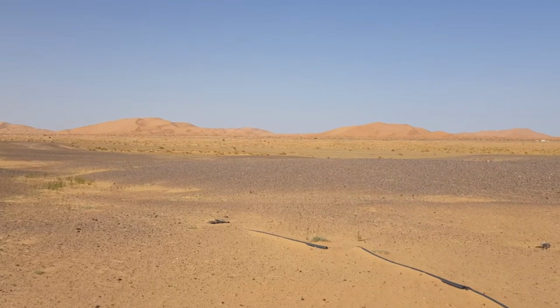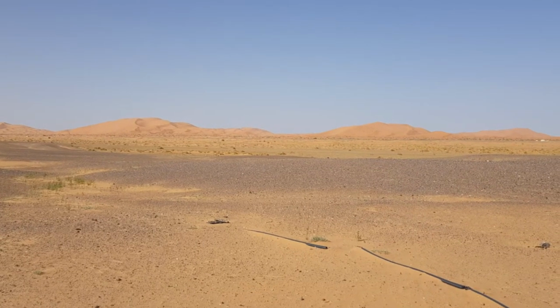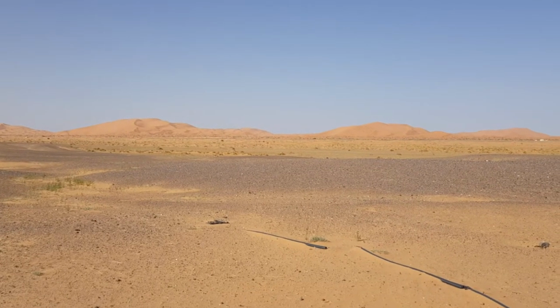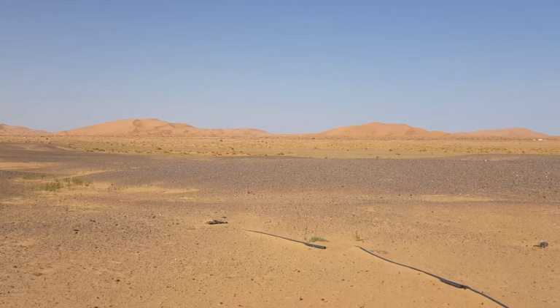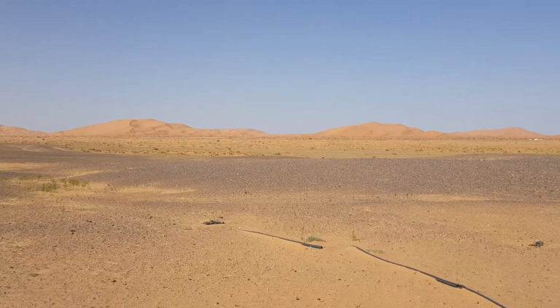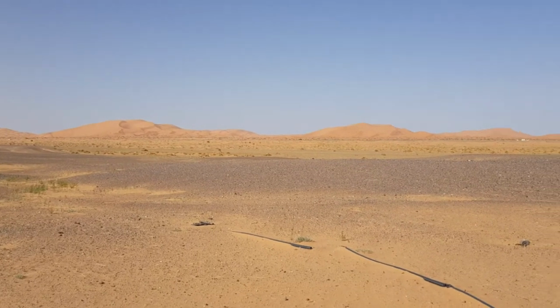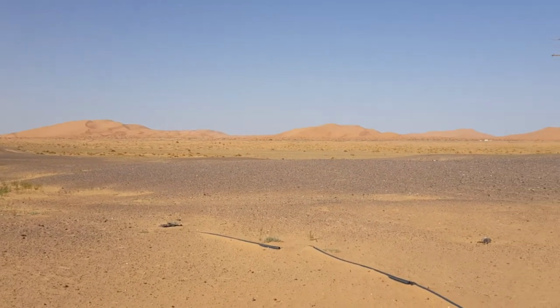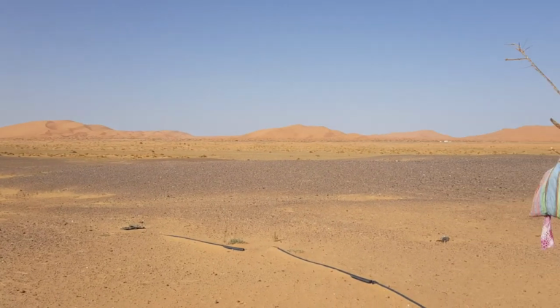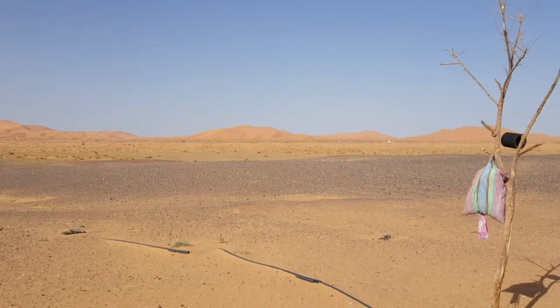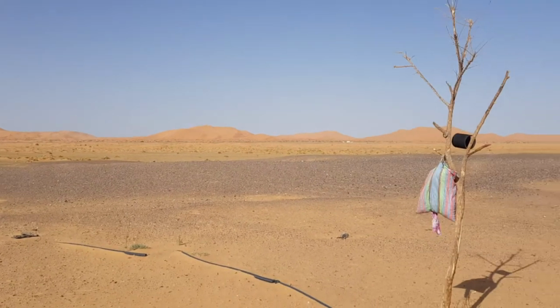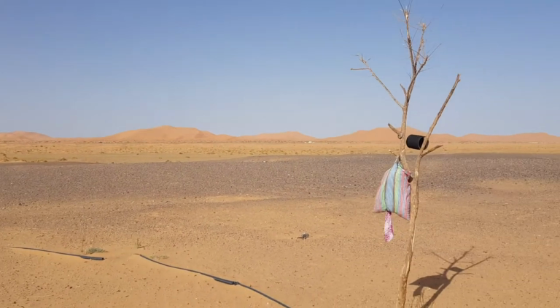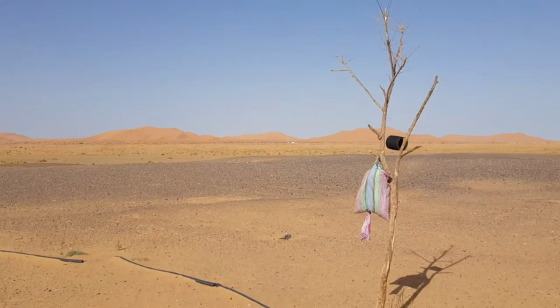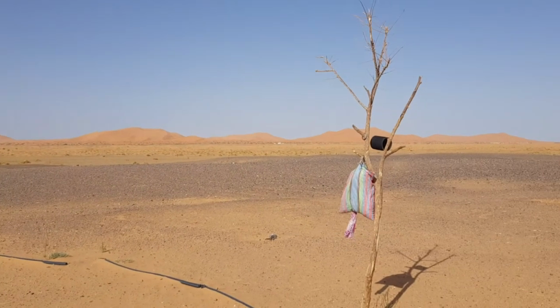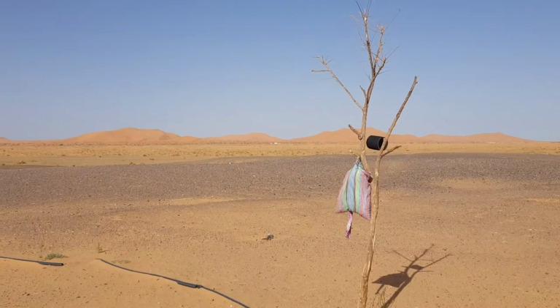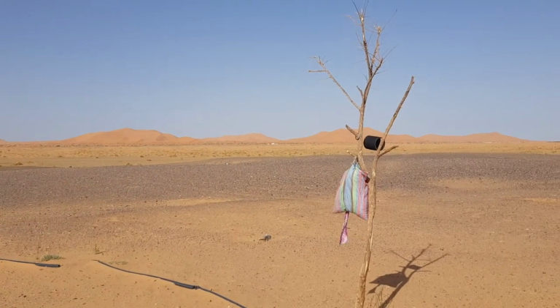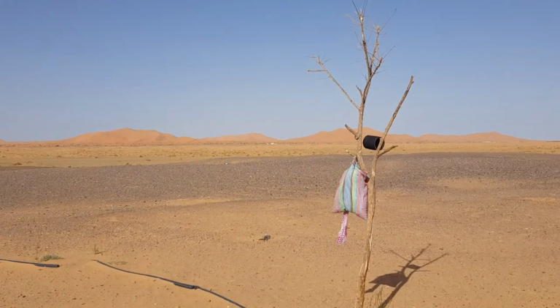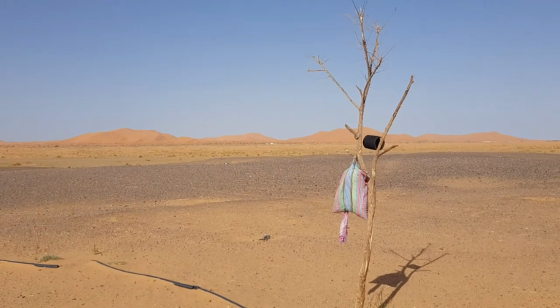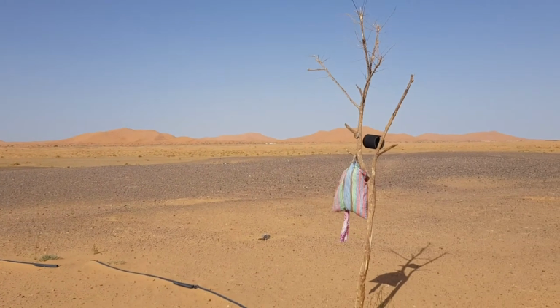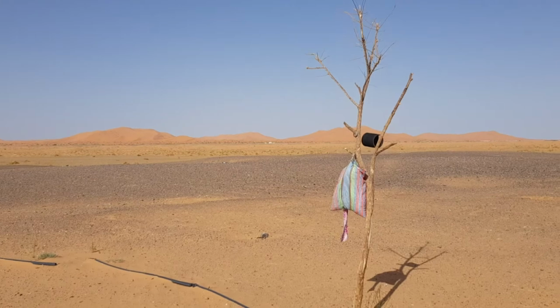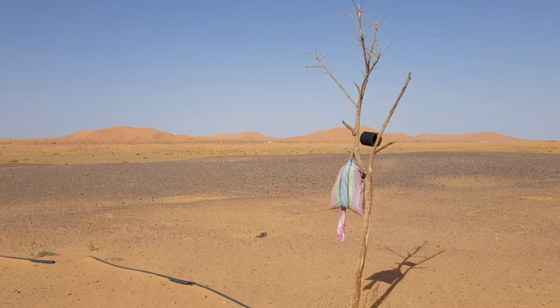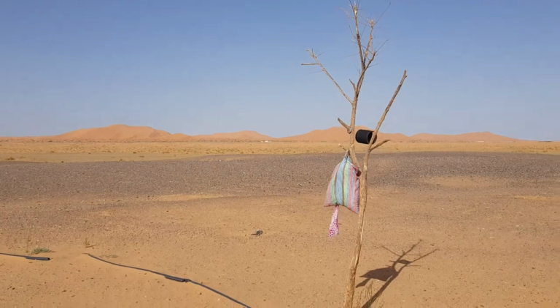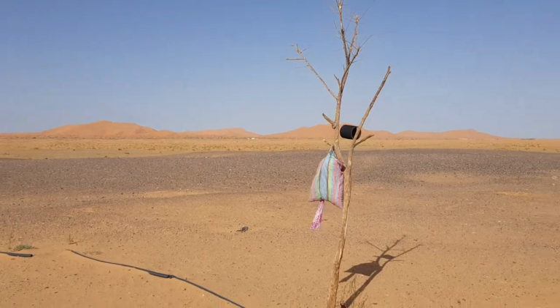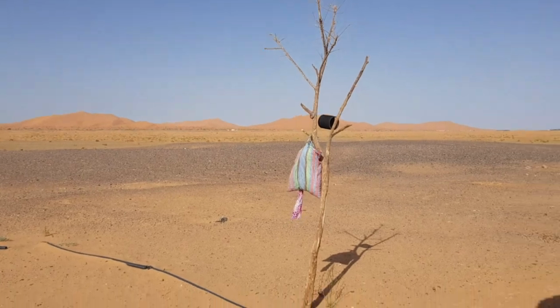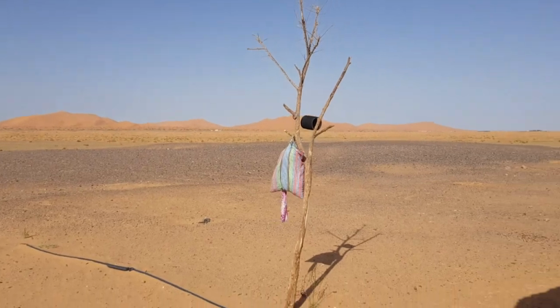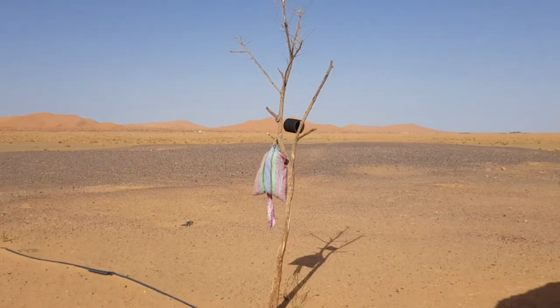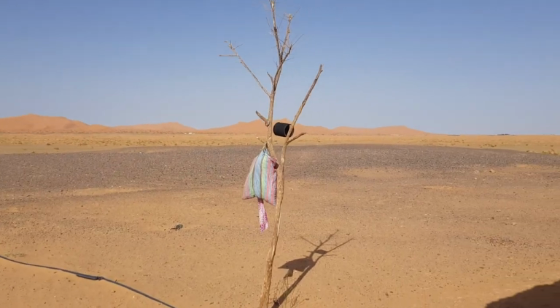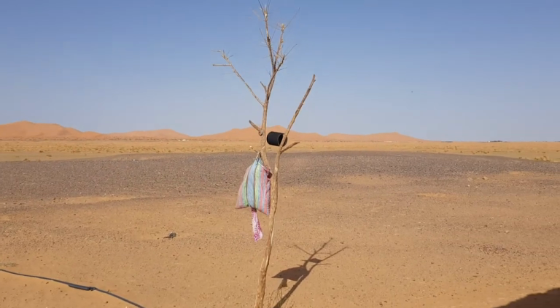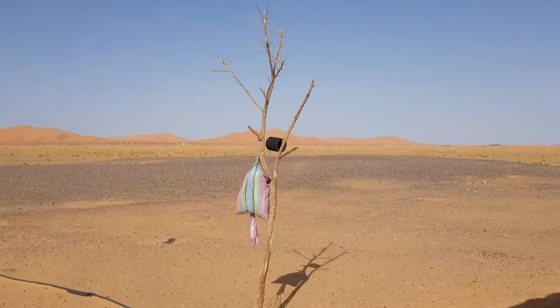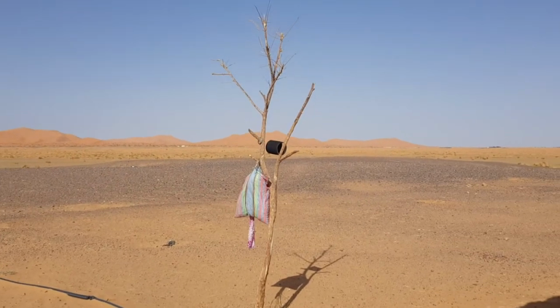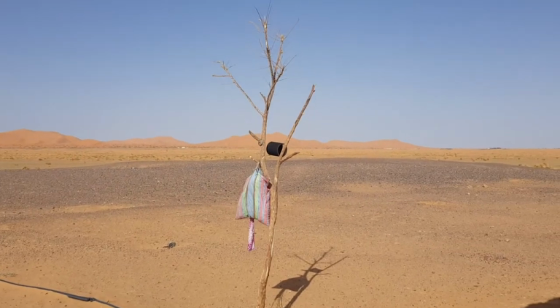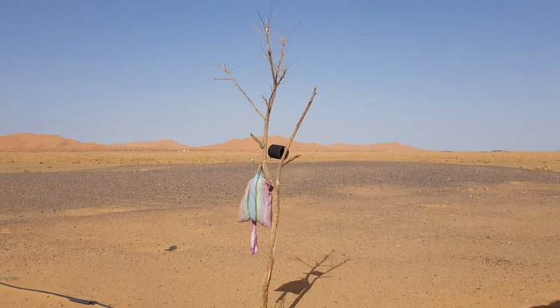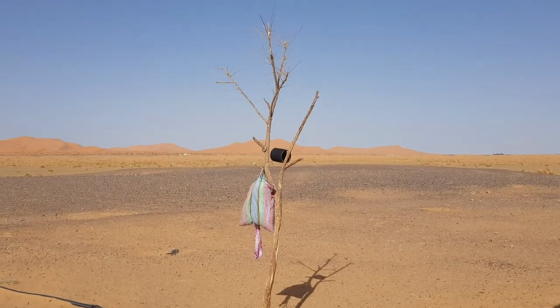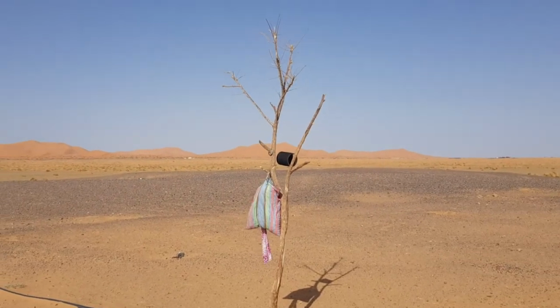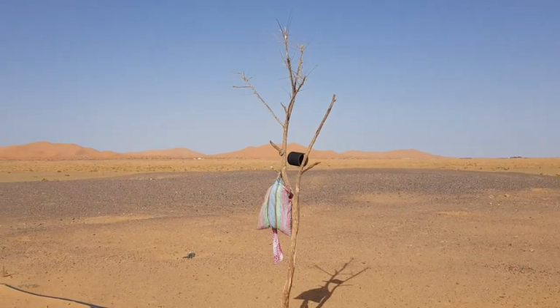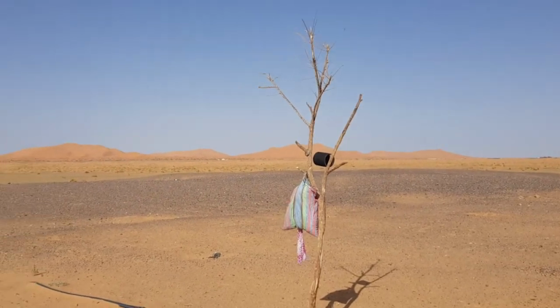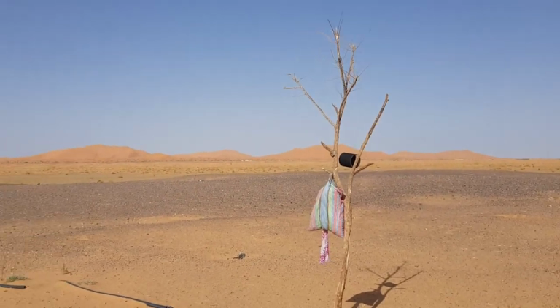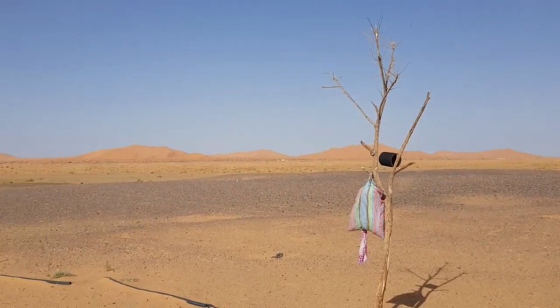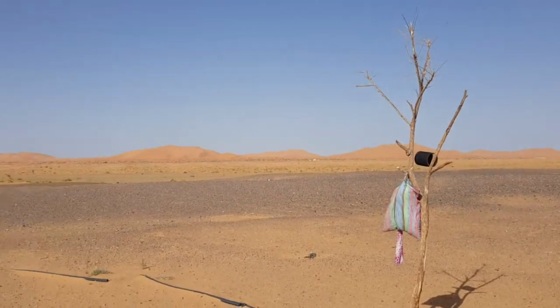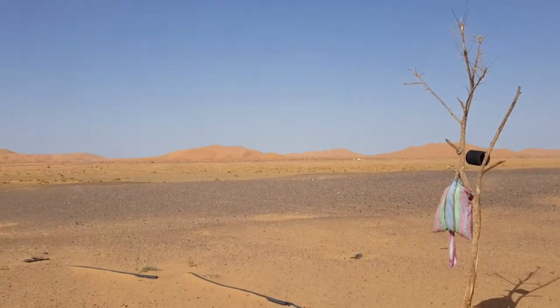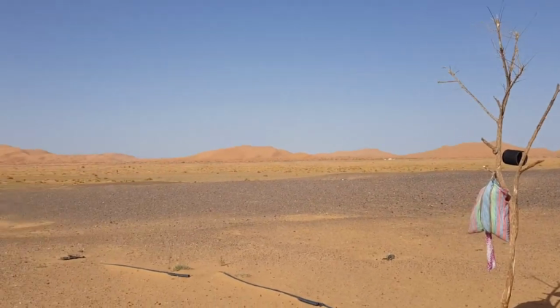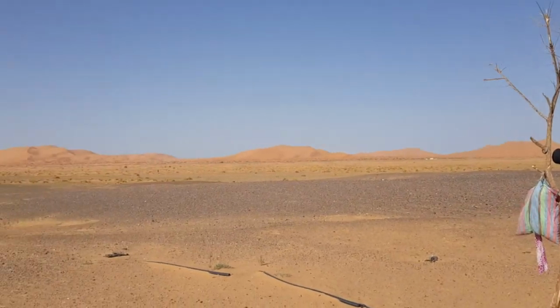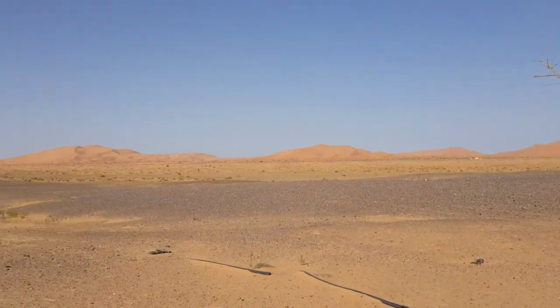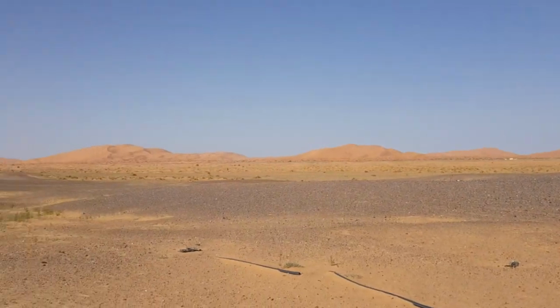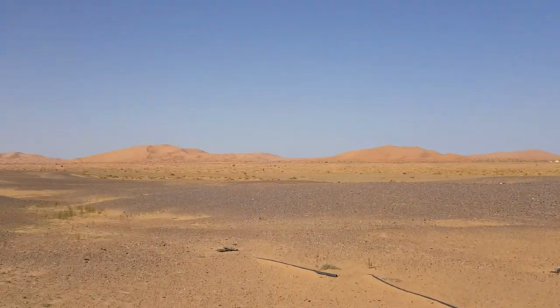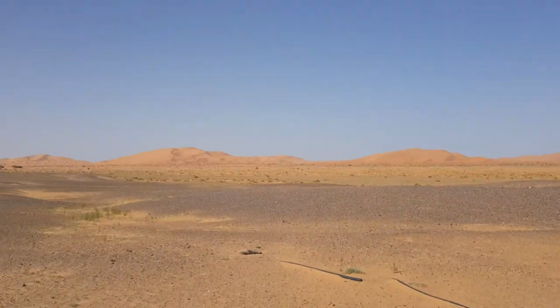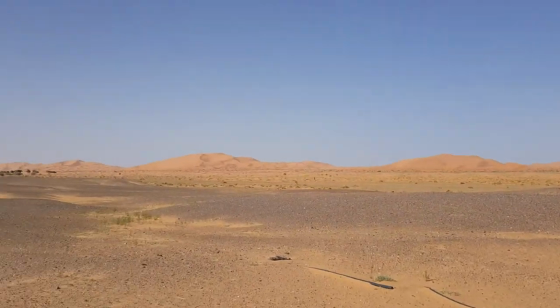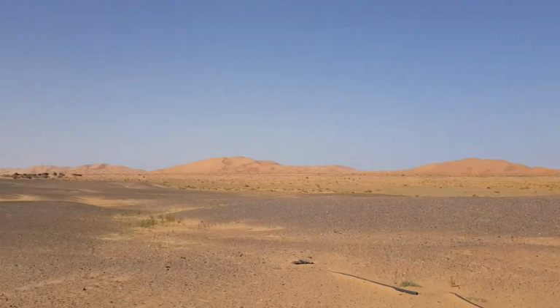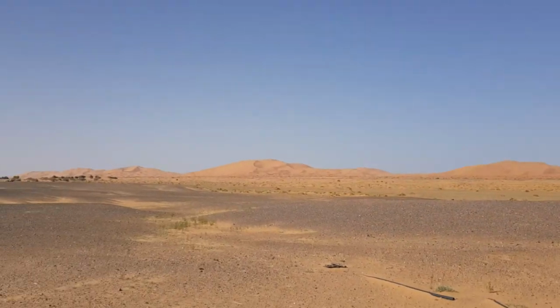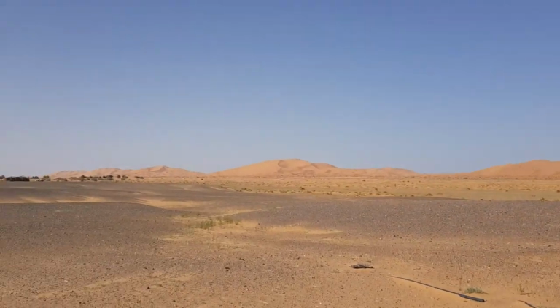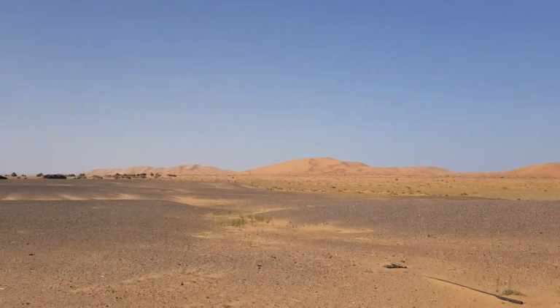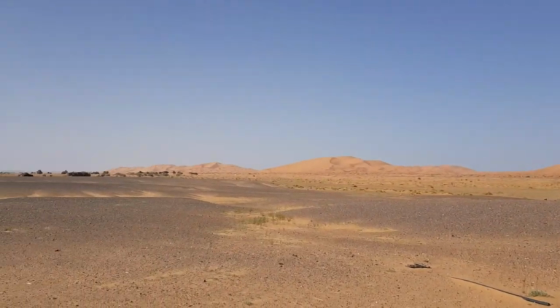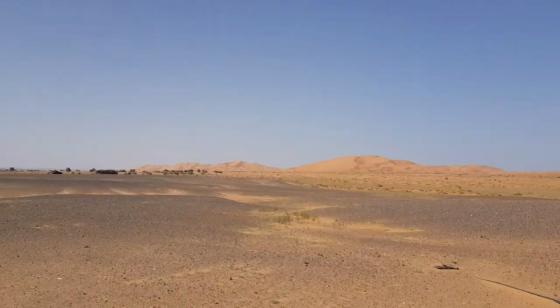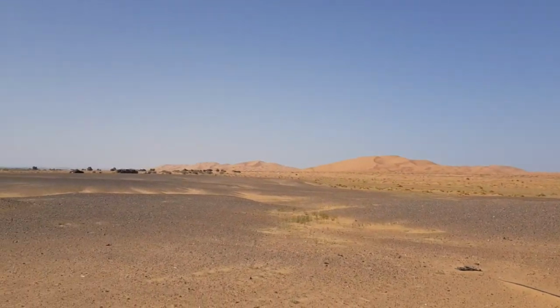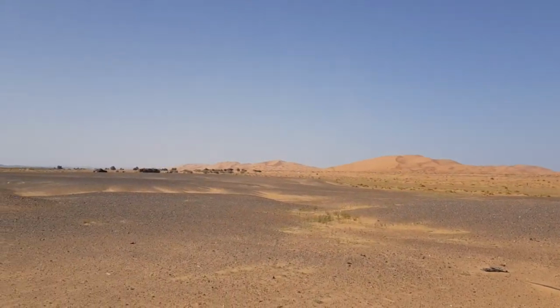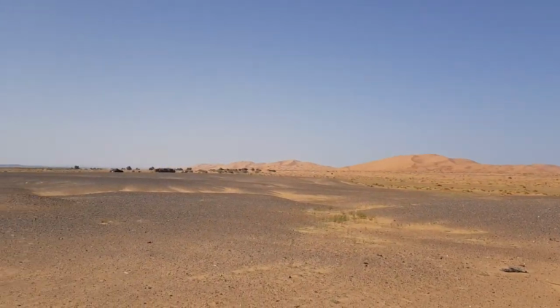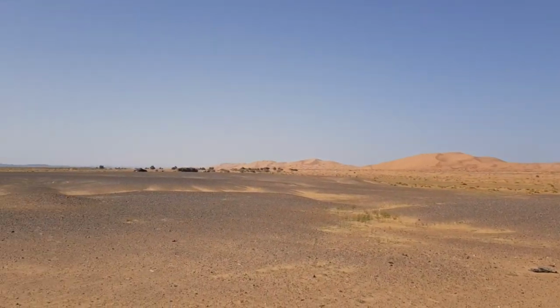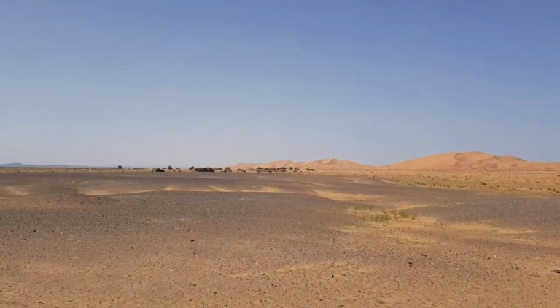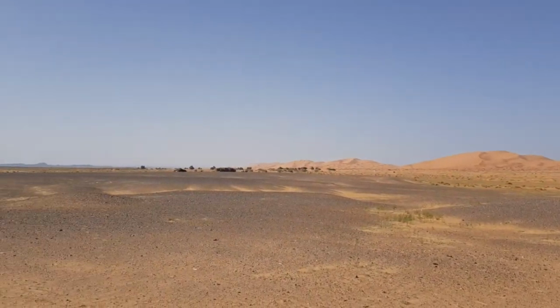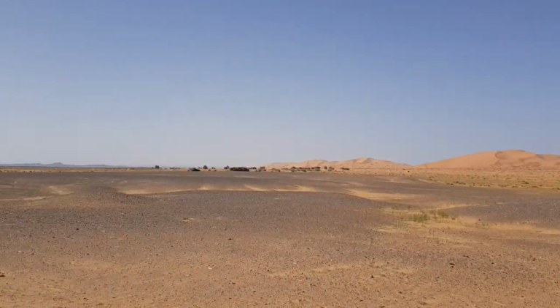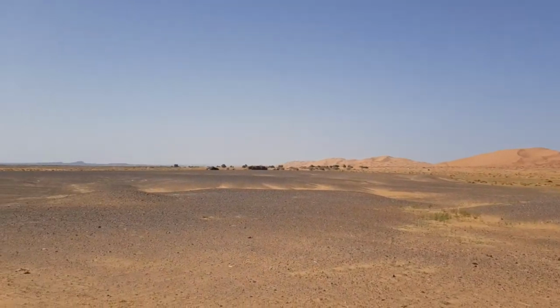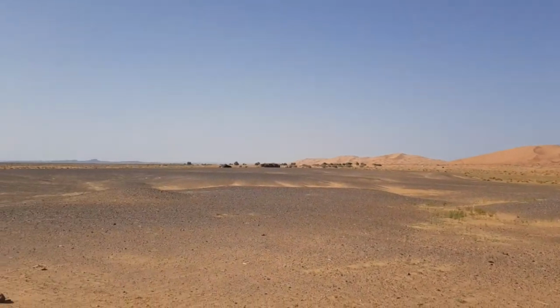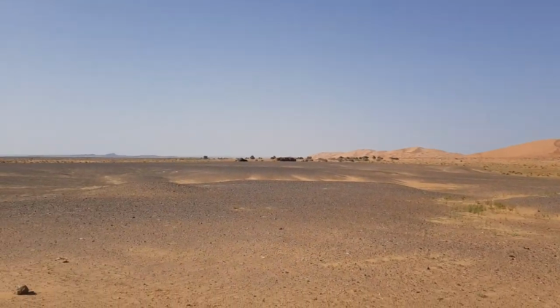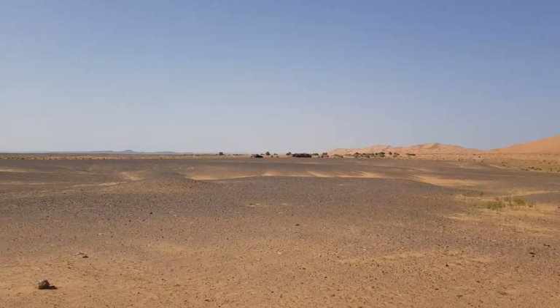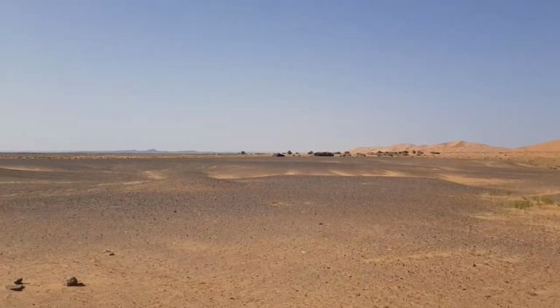So this is their view, and this is their drying tree. Beautiful location.